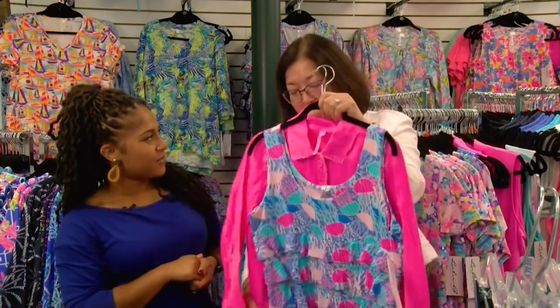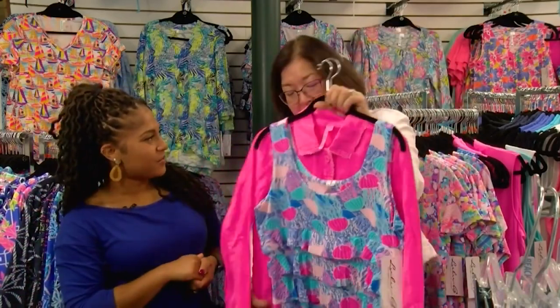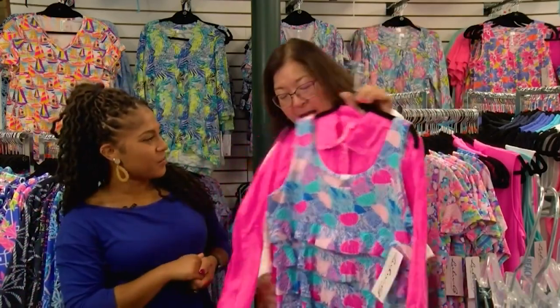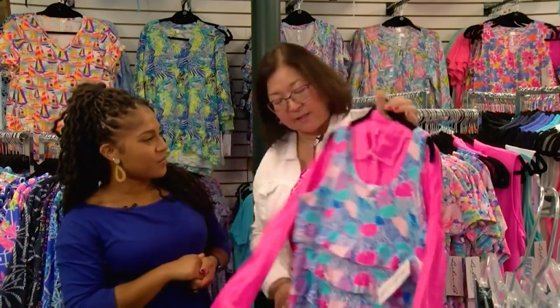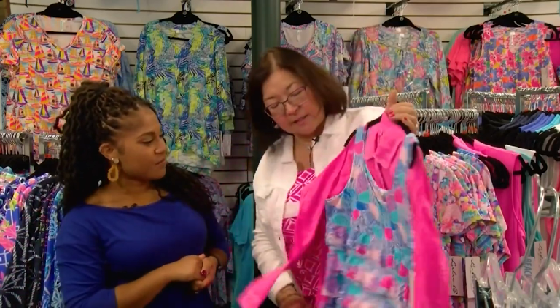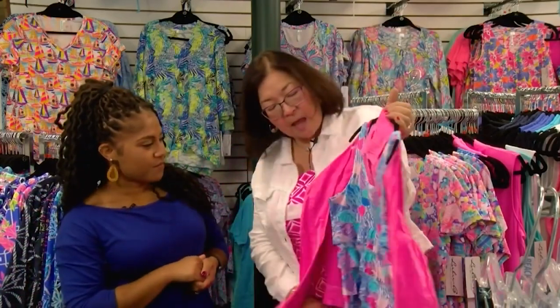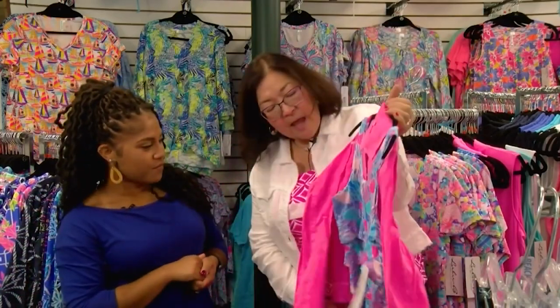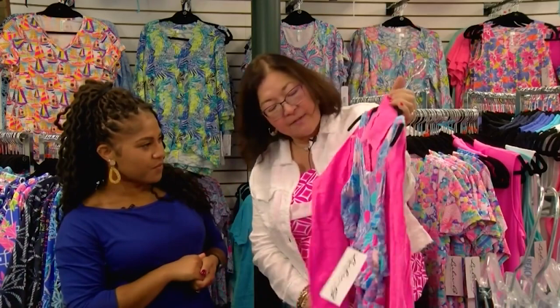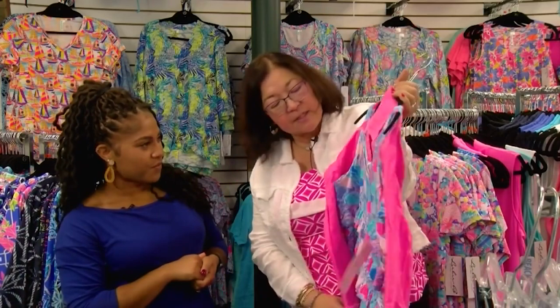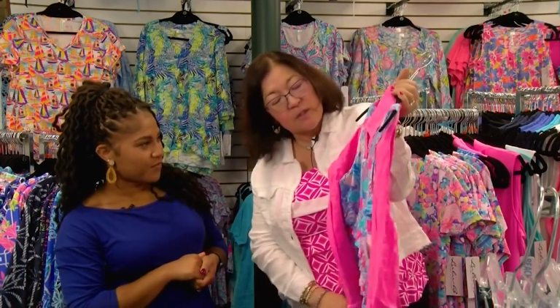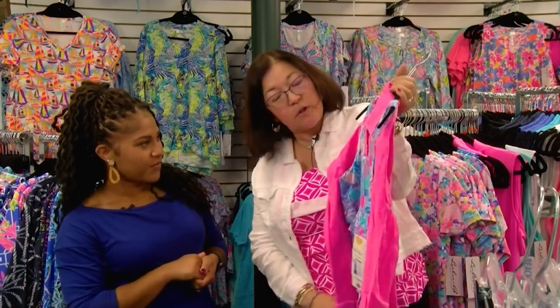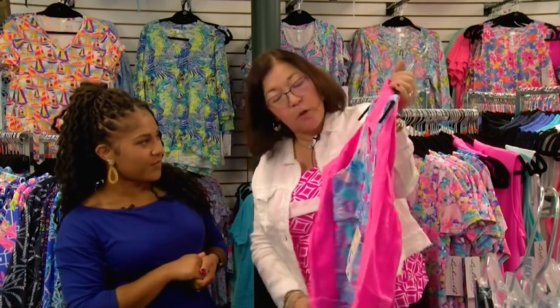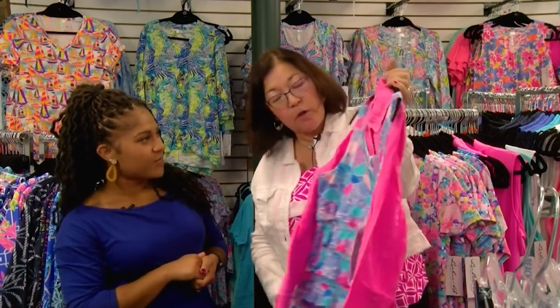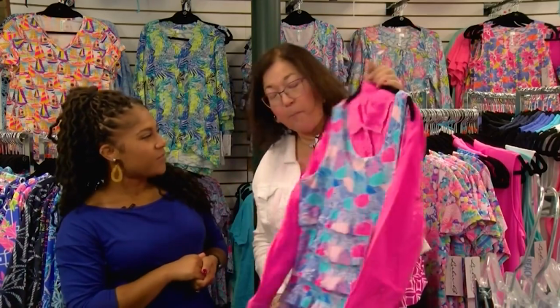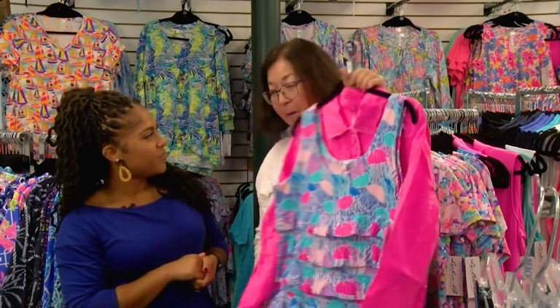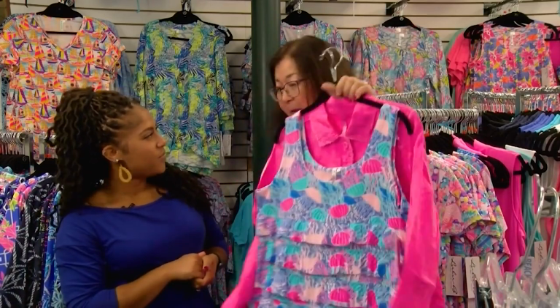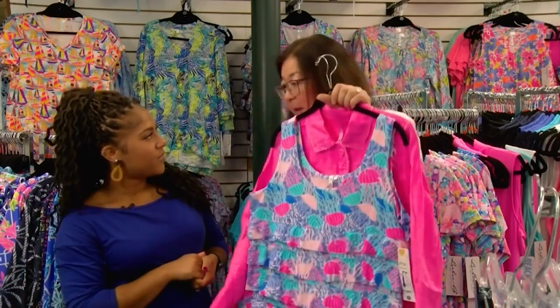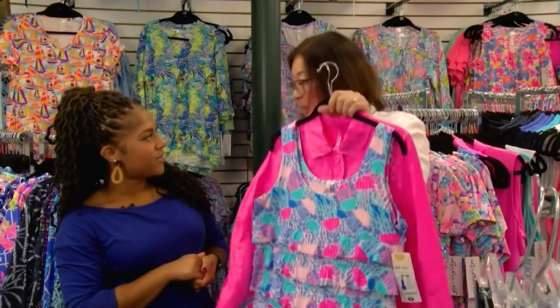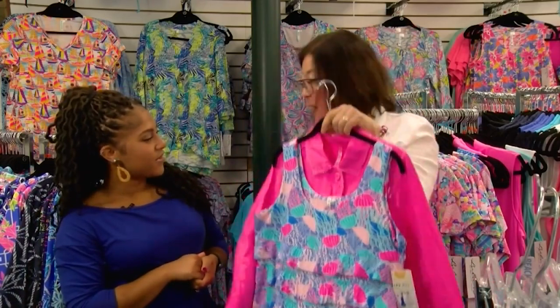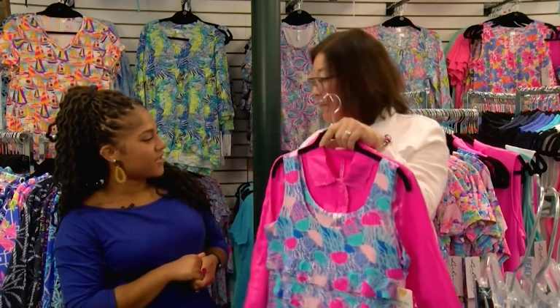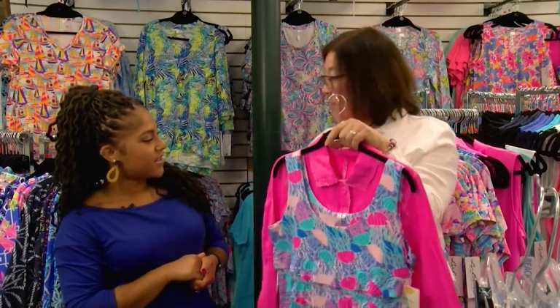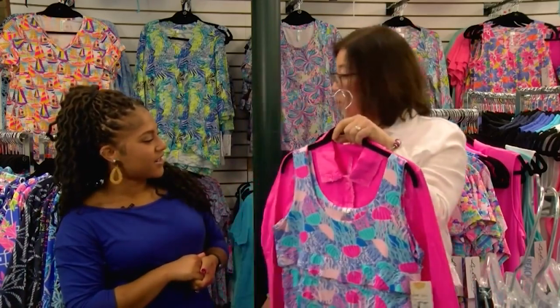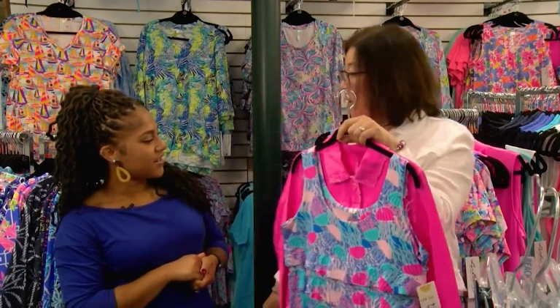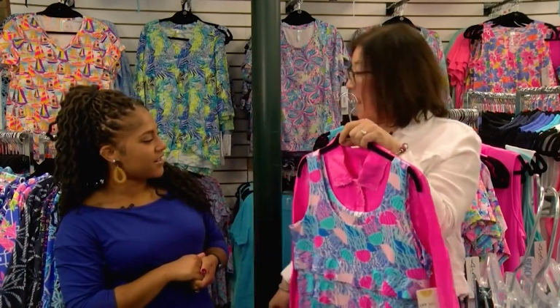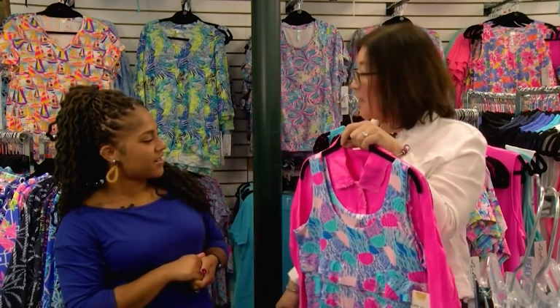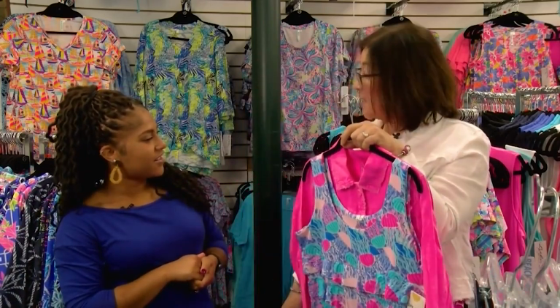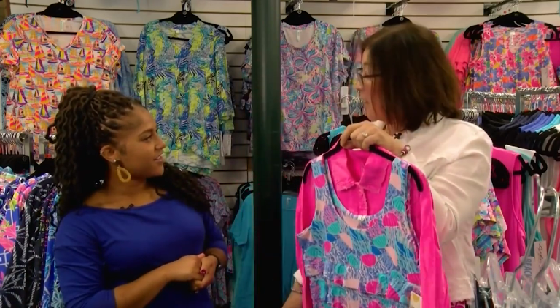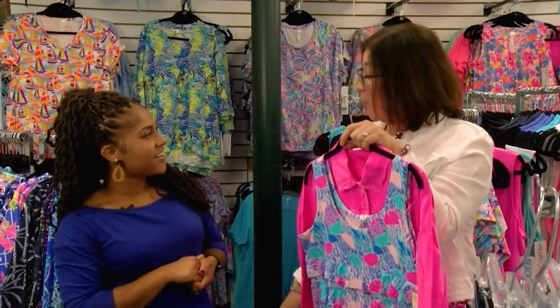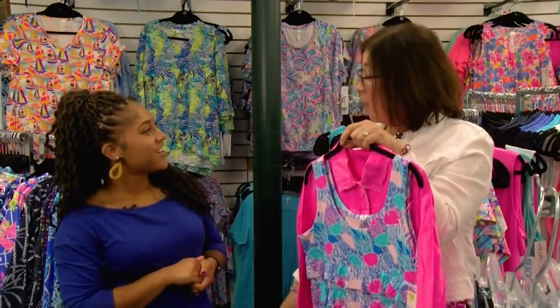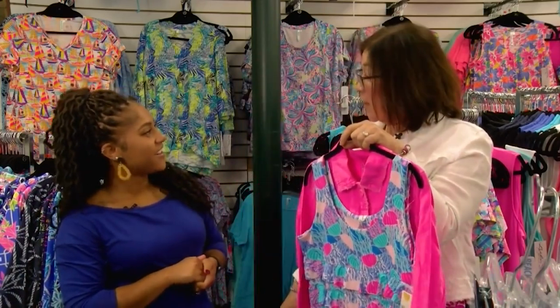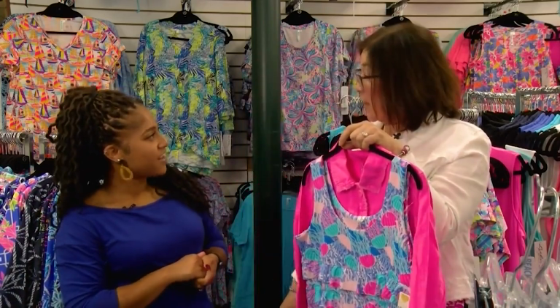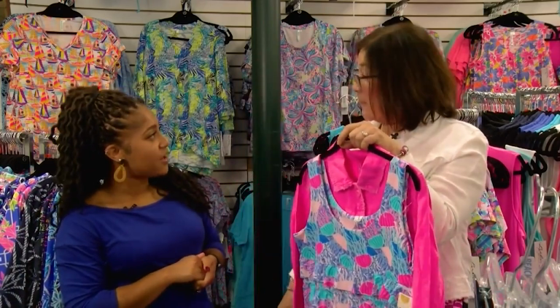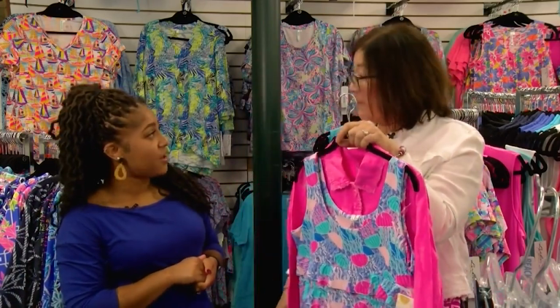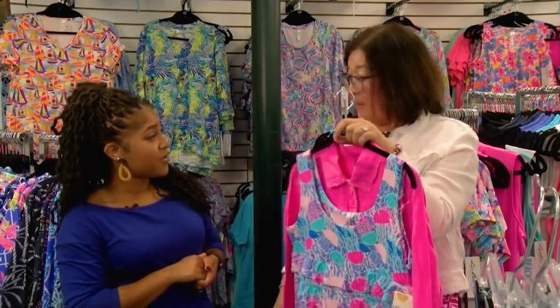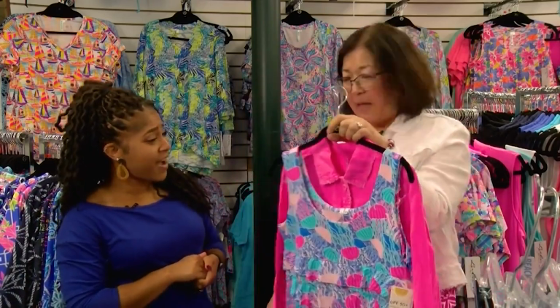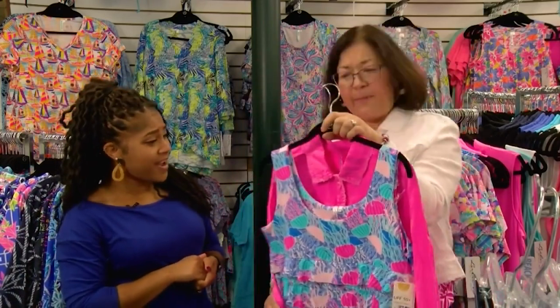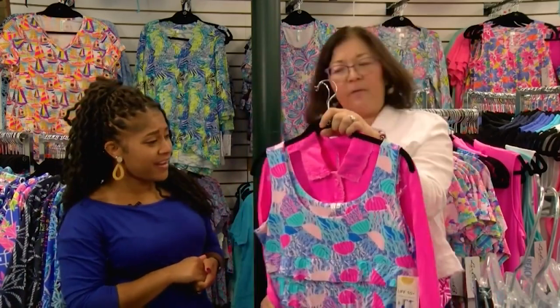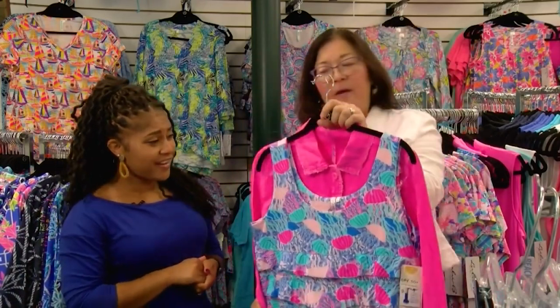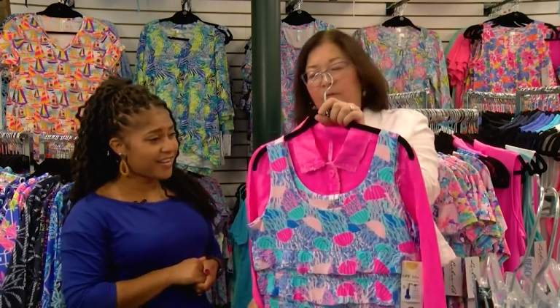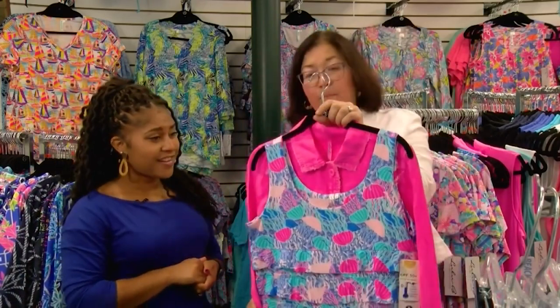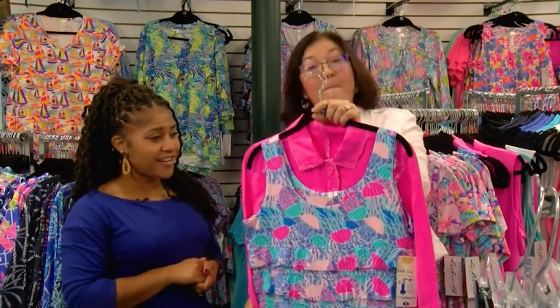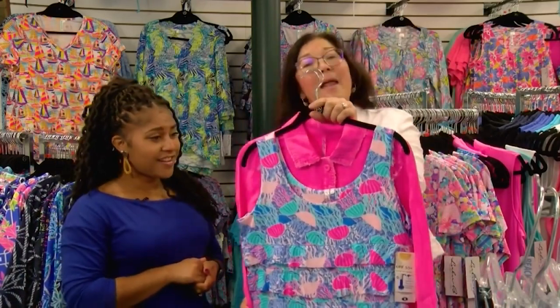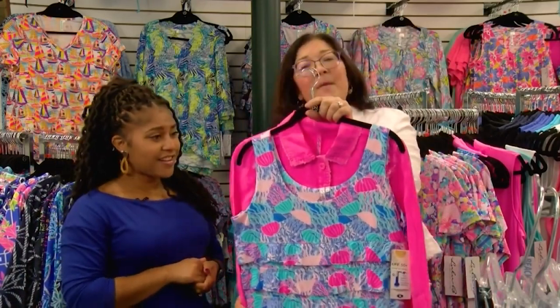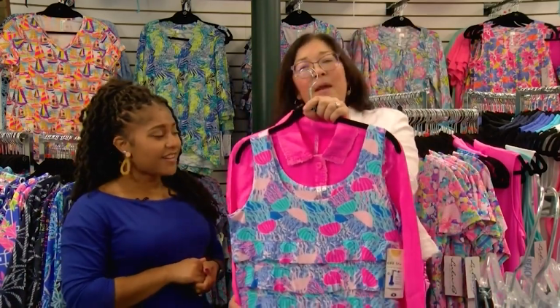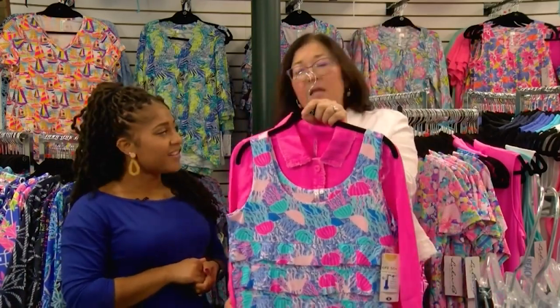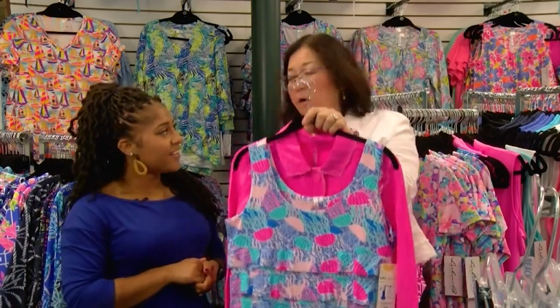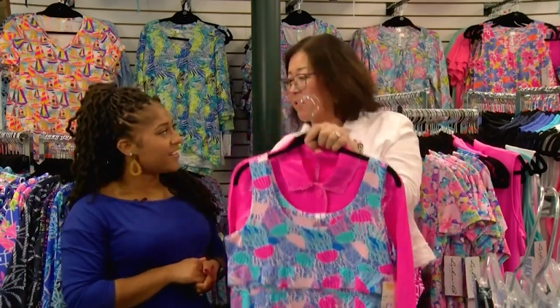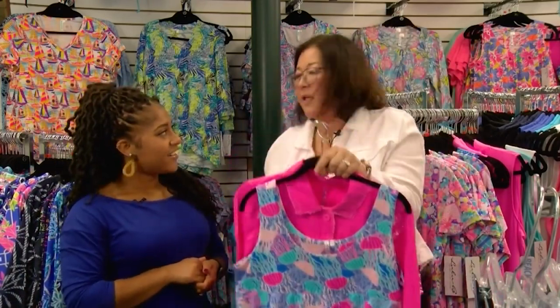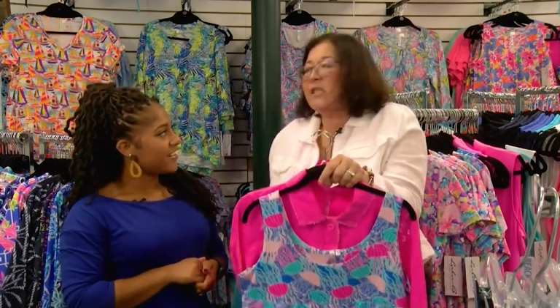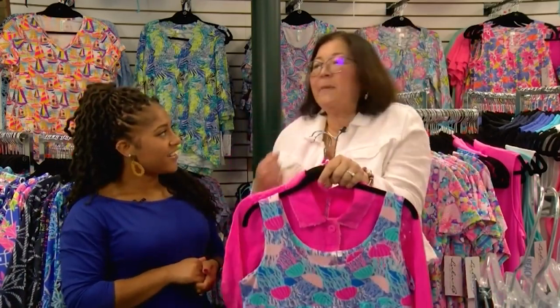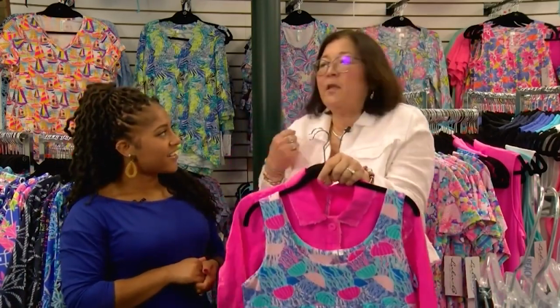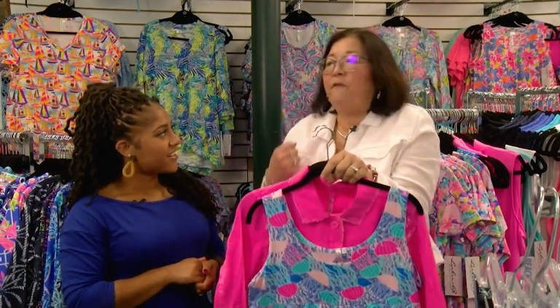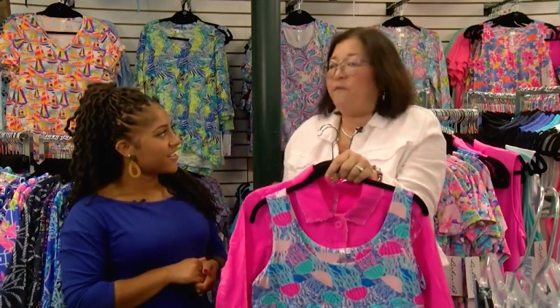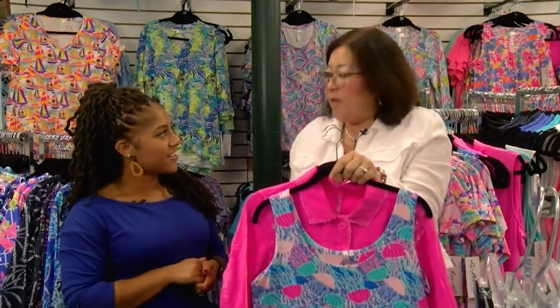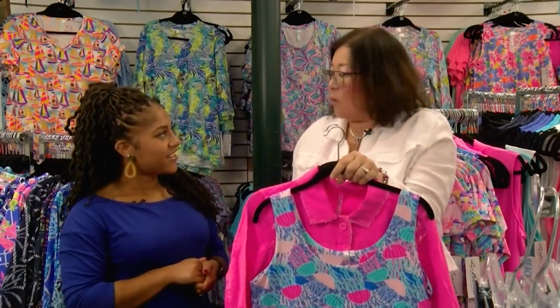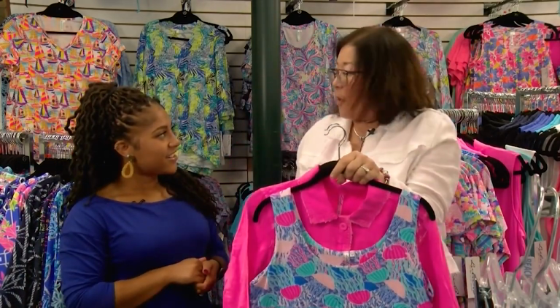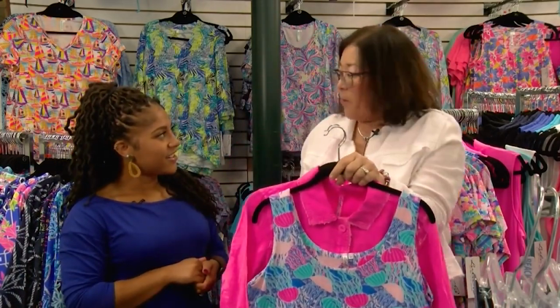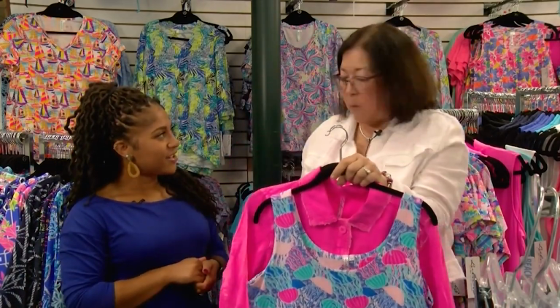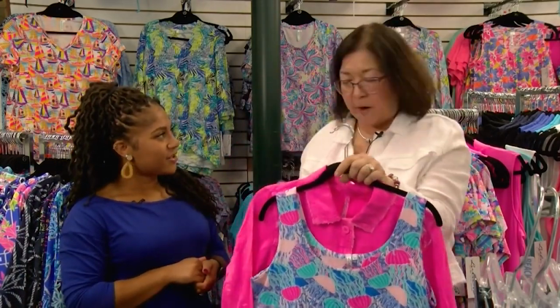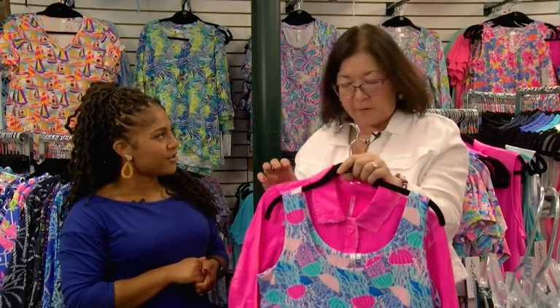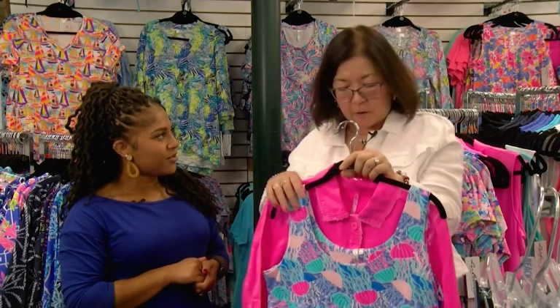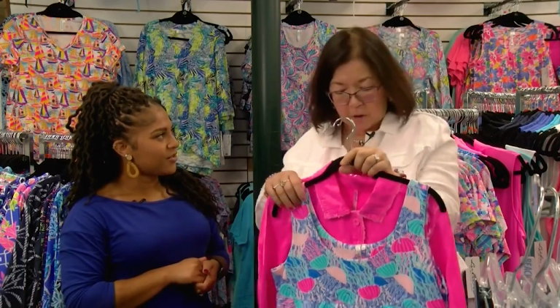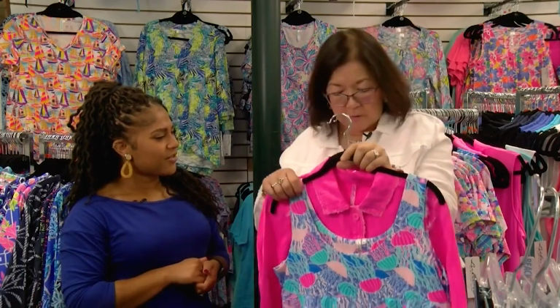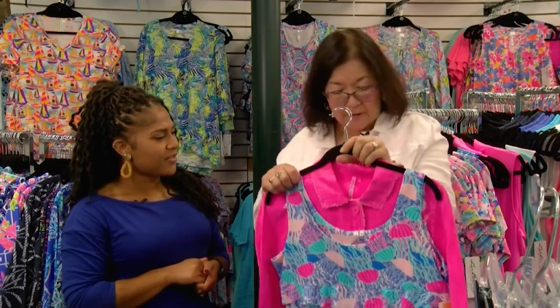This is Lulu B — a company started out of South Florida. They've been around many, many years and they just make you feel good when you wear their clothing.